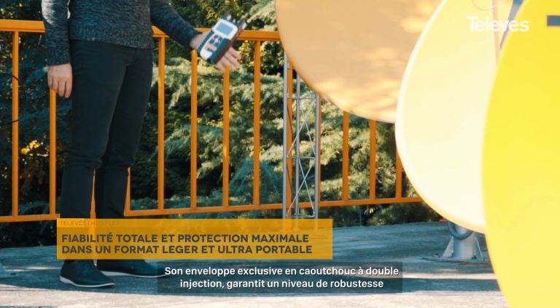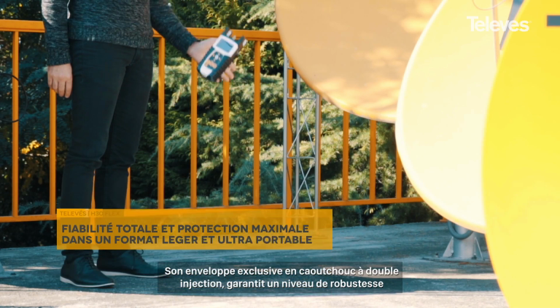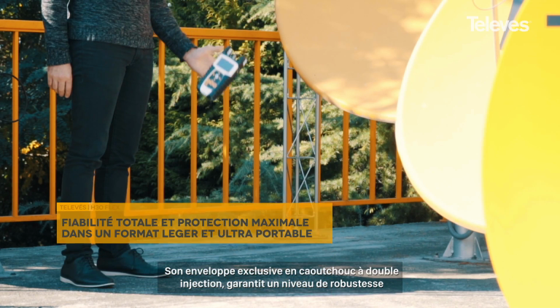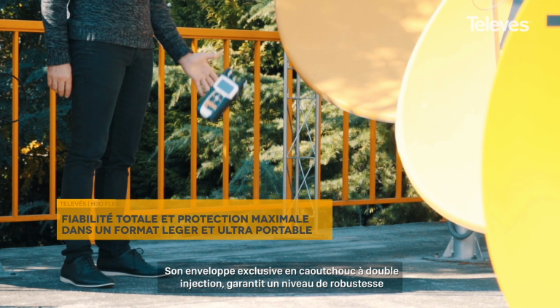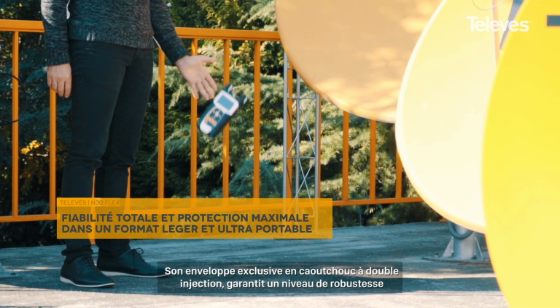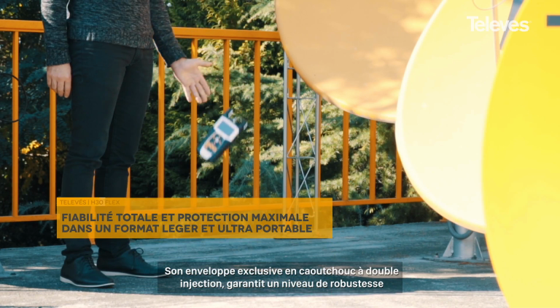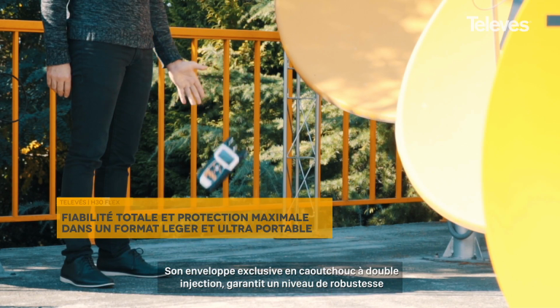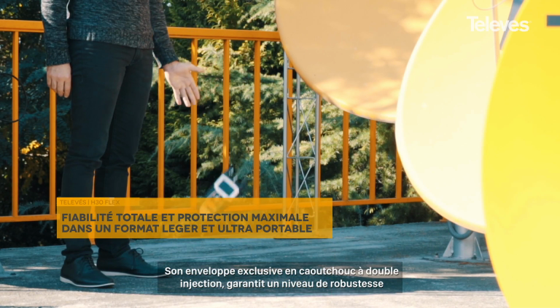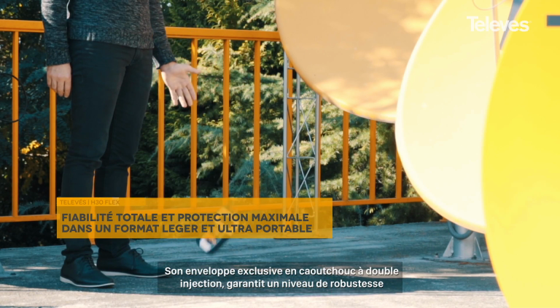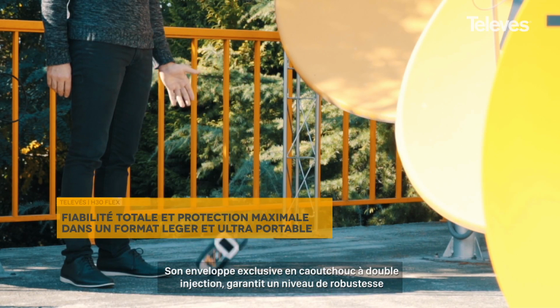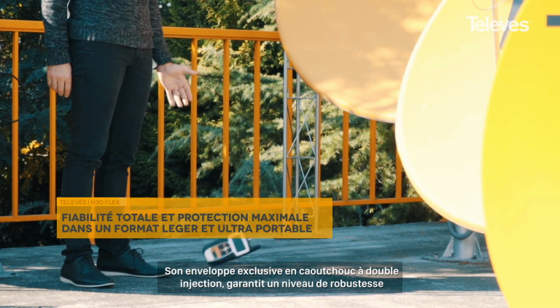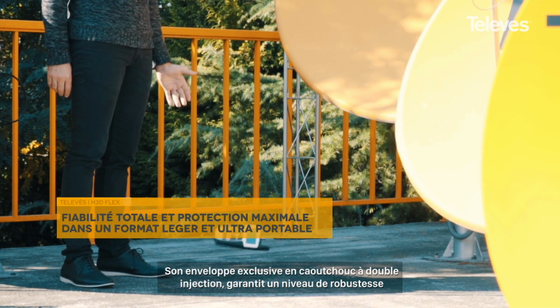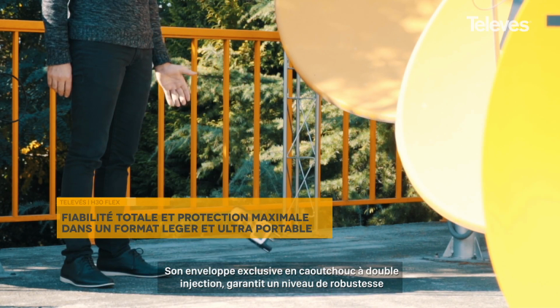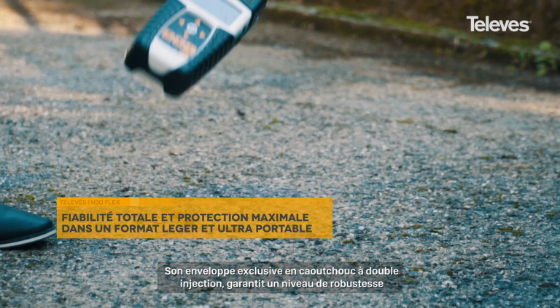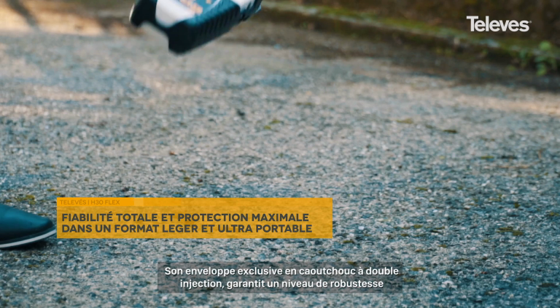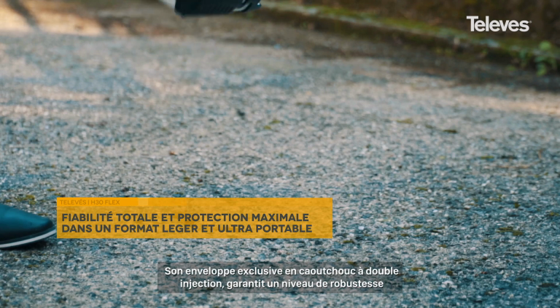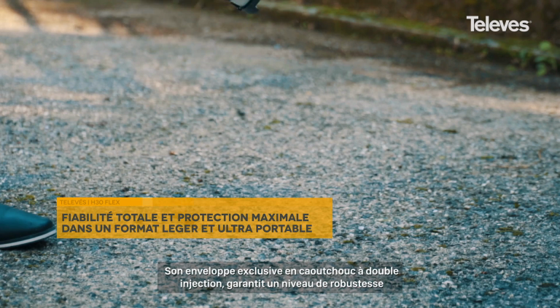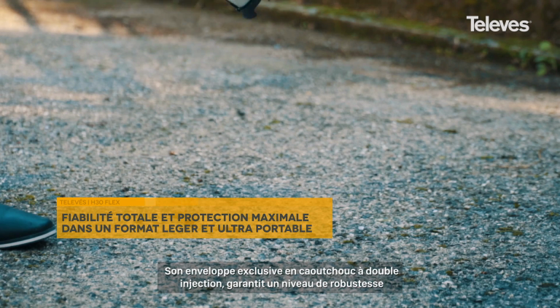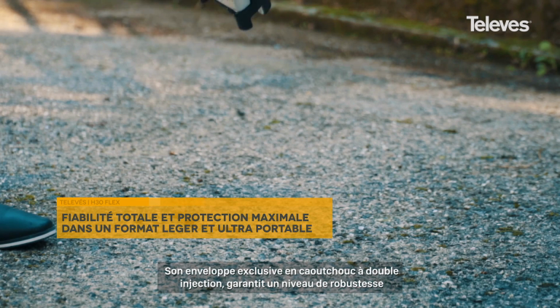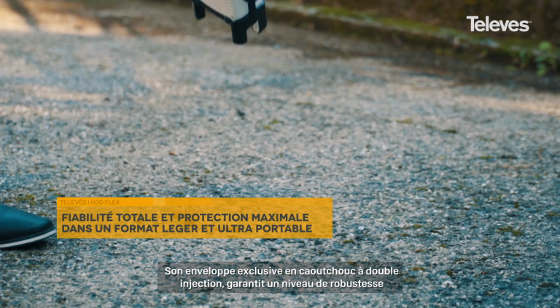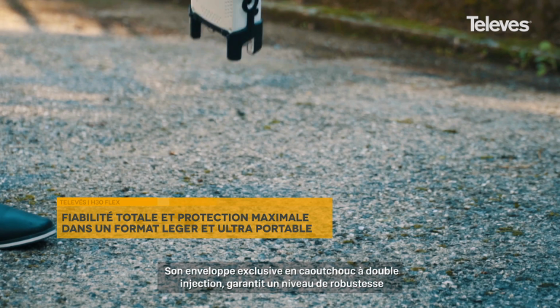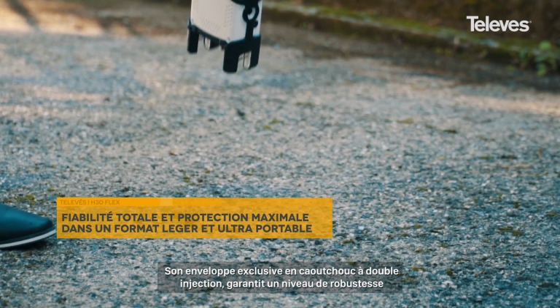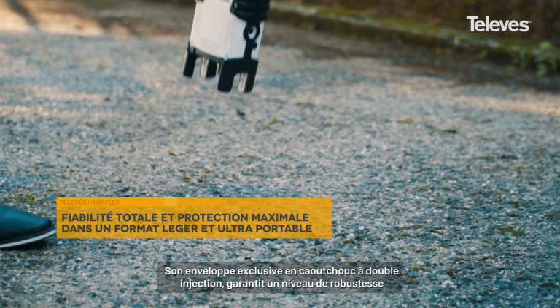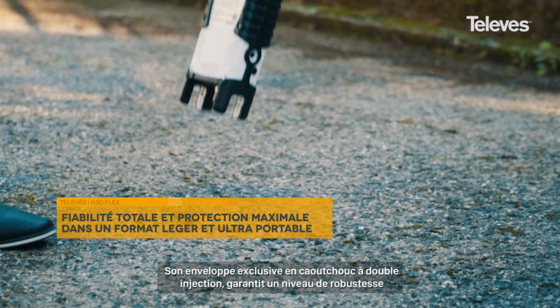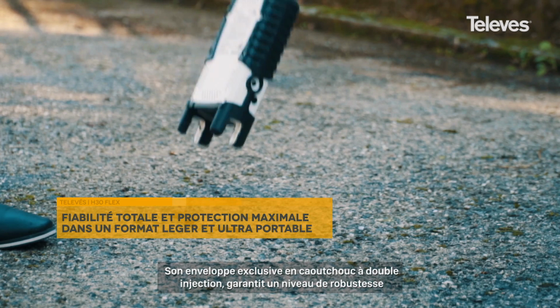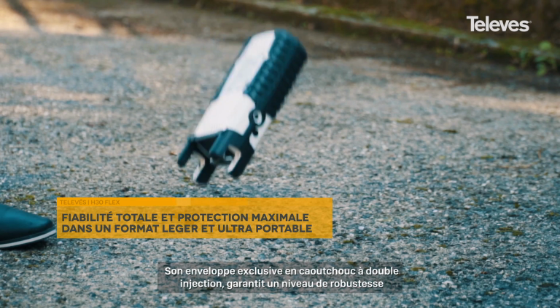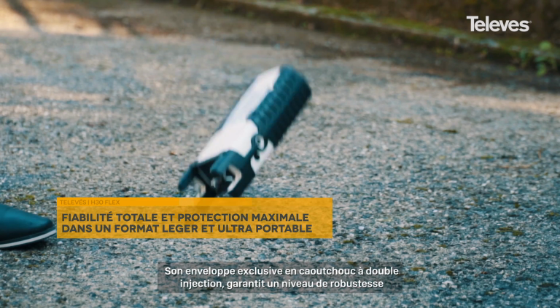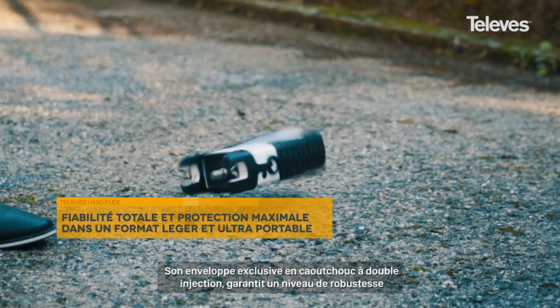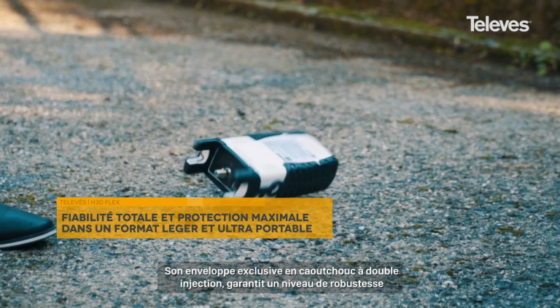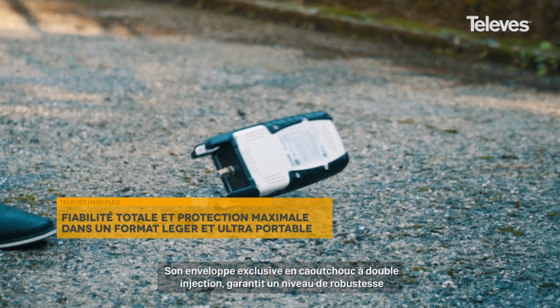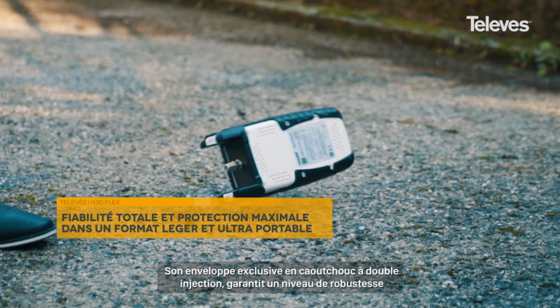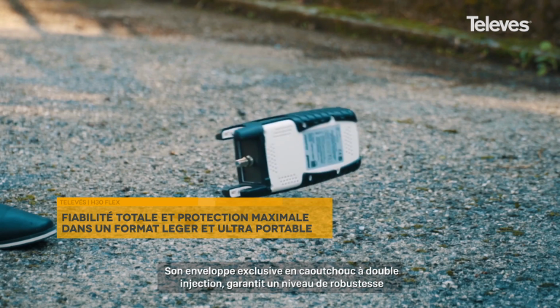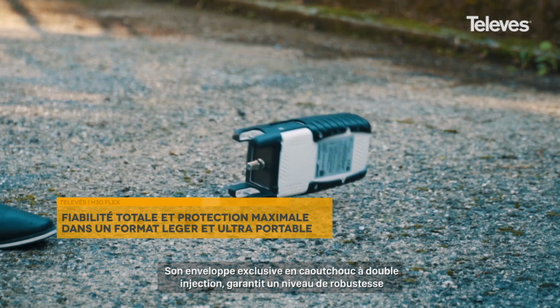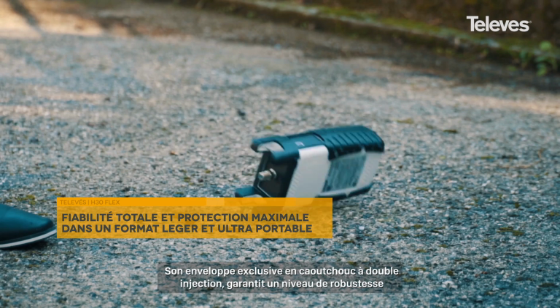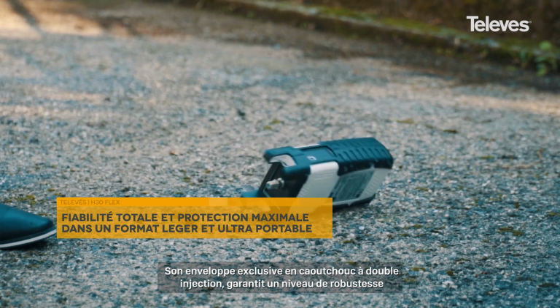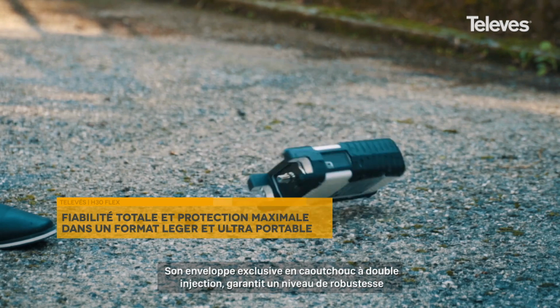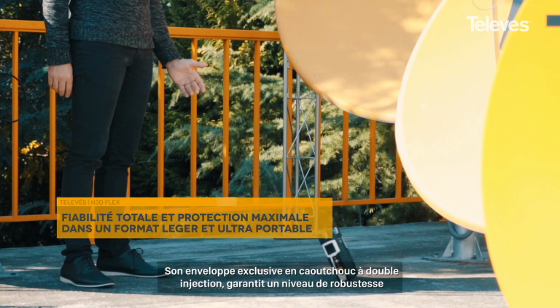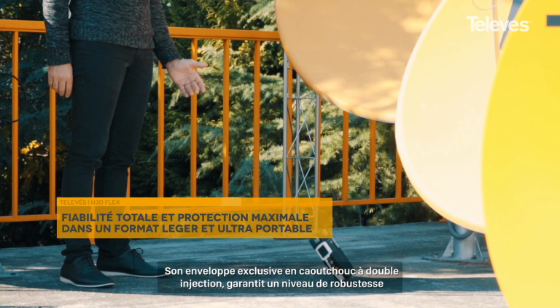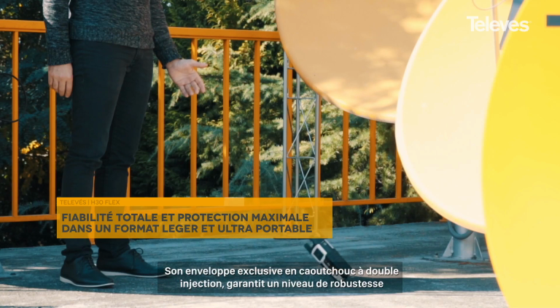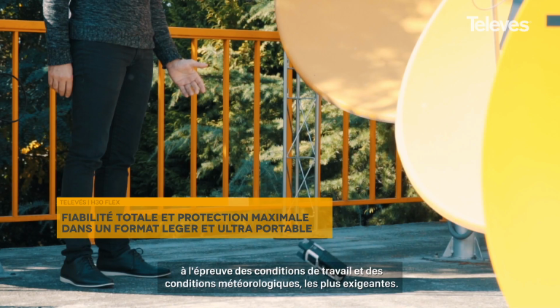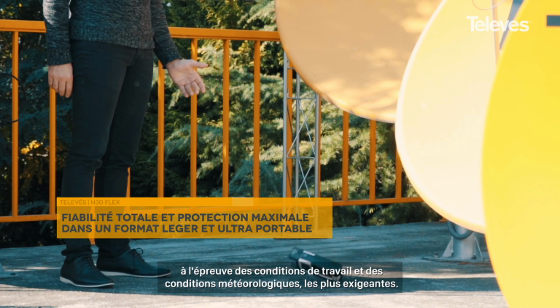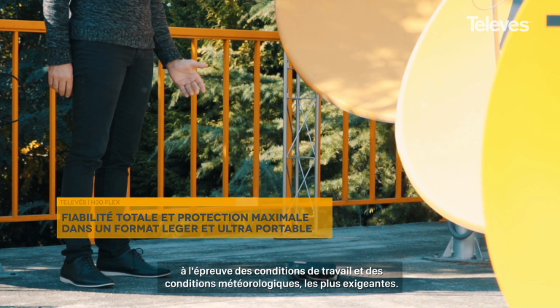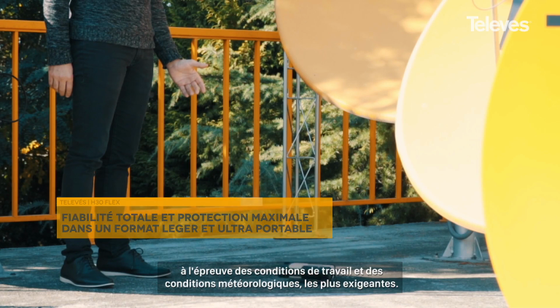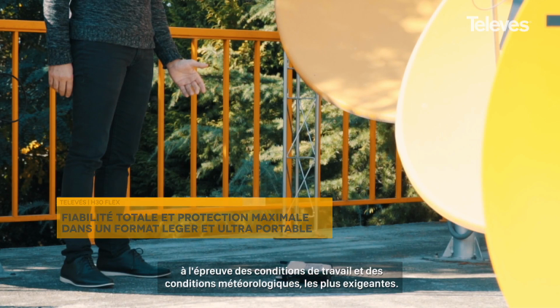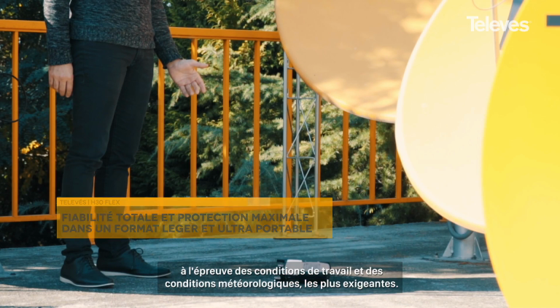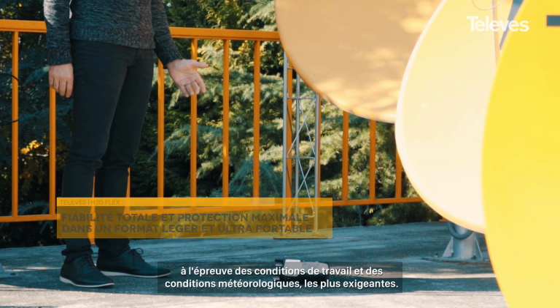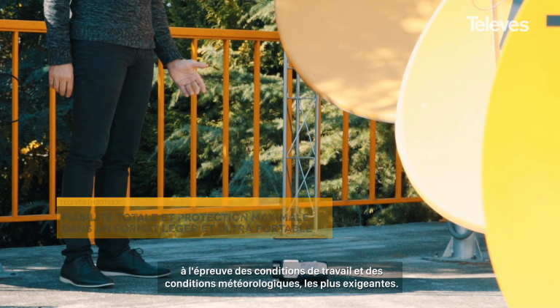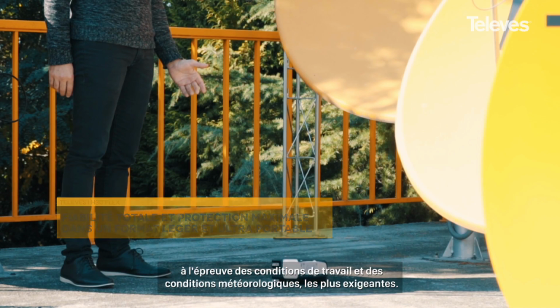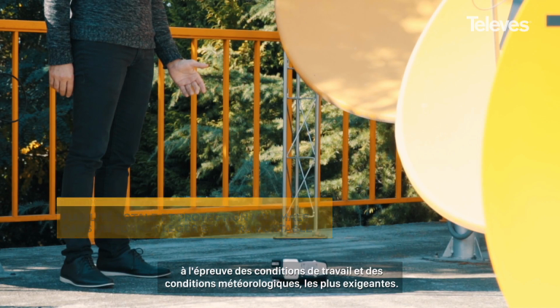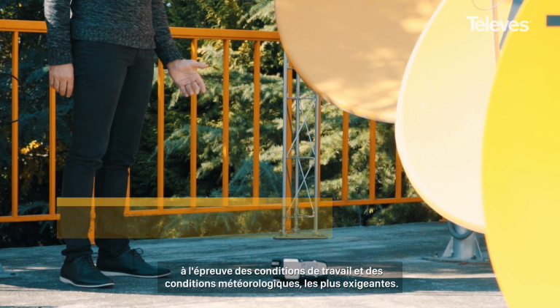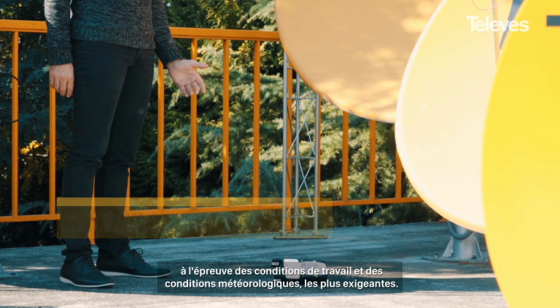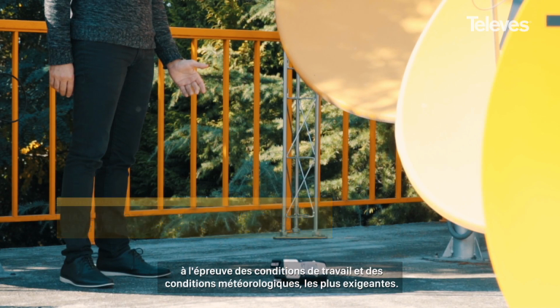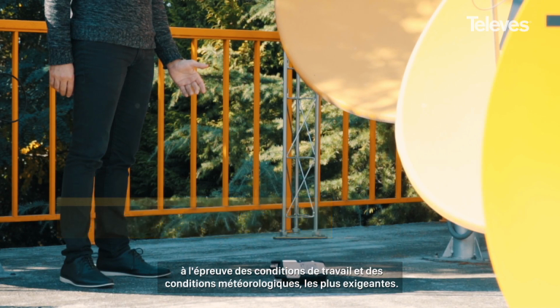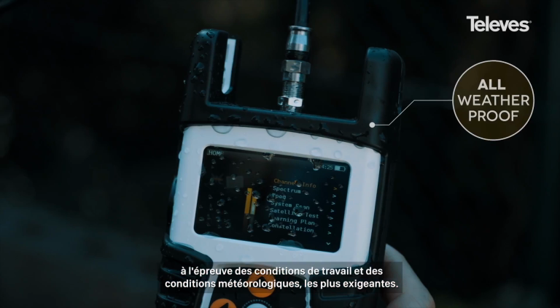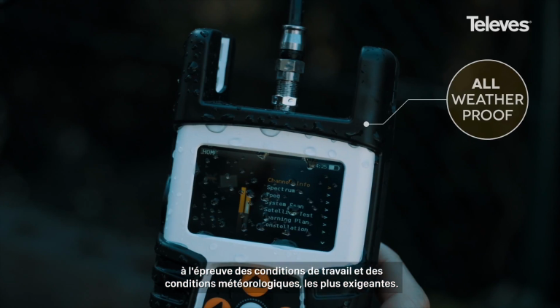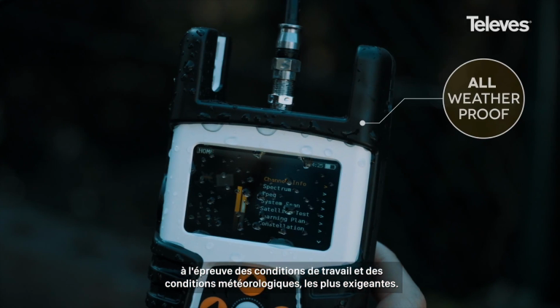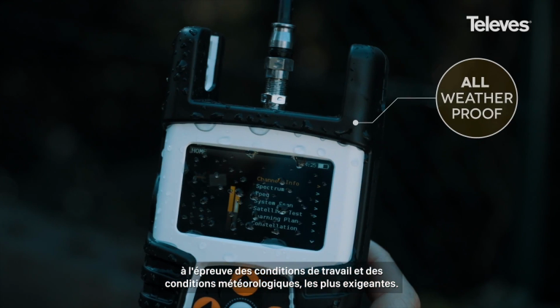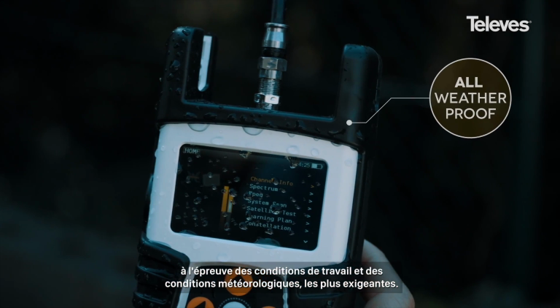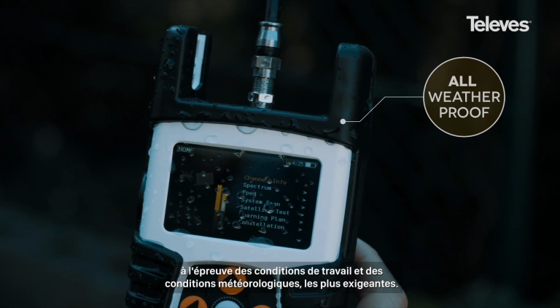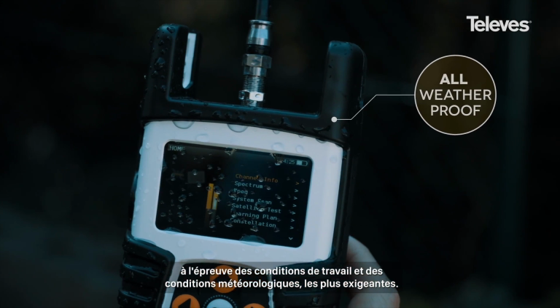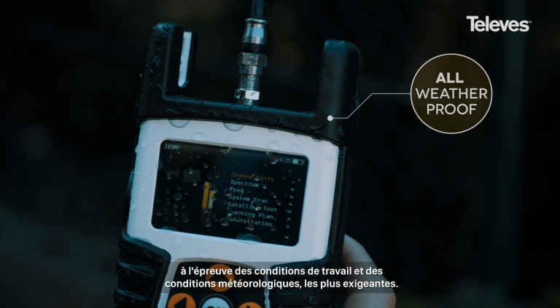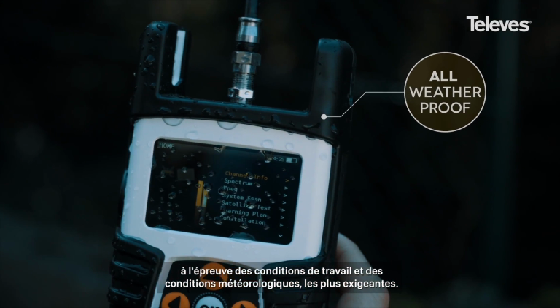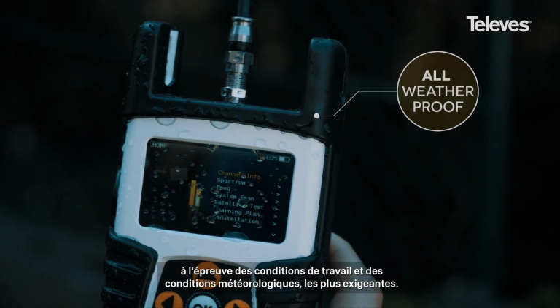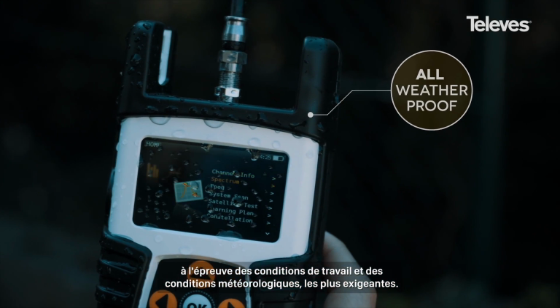Its unique double-injection rubber case provides robustness and protection in harsh work and climatological environments.